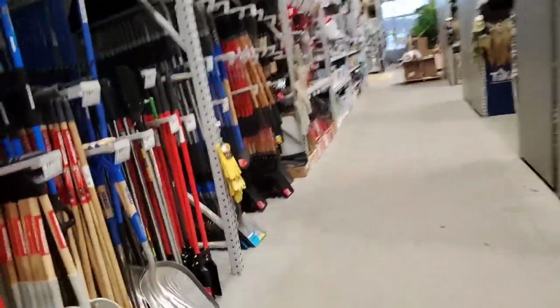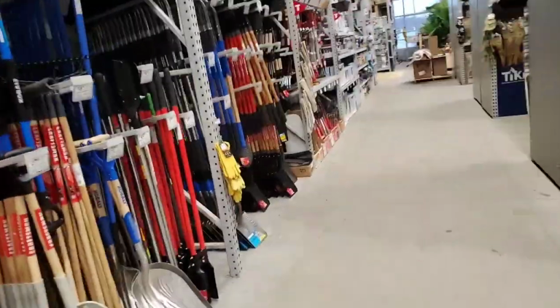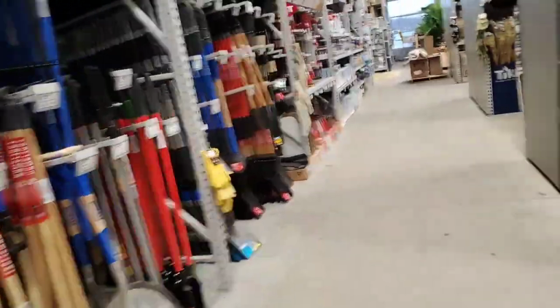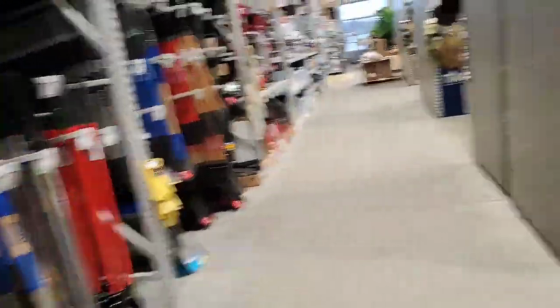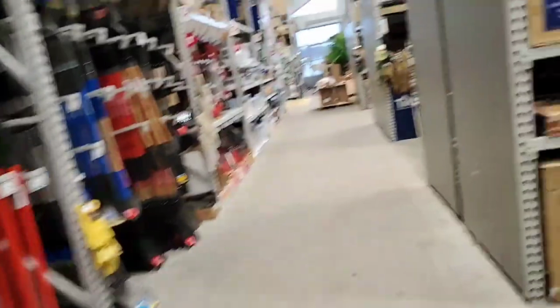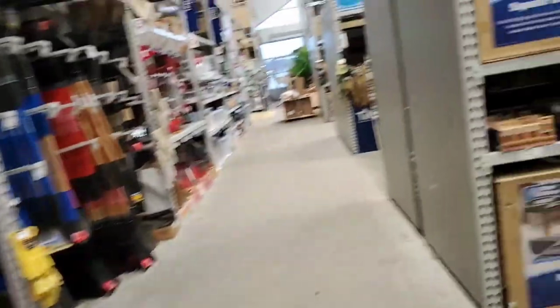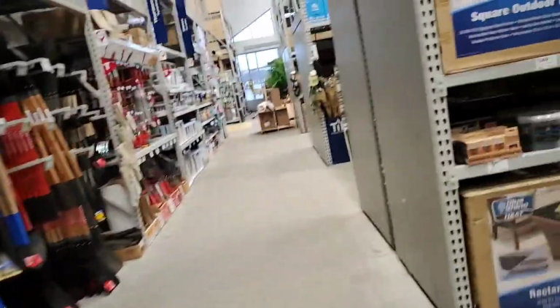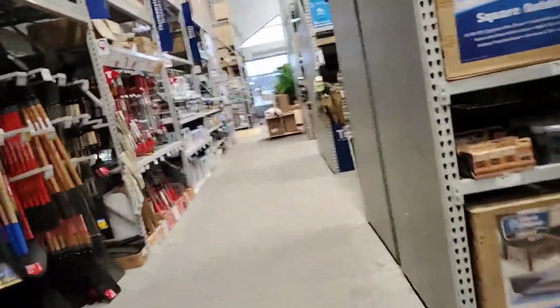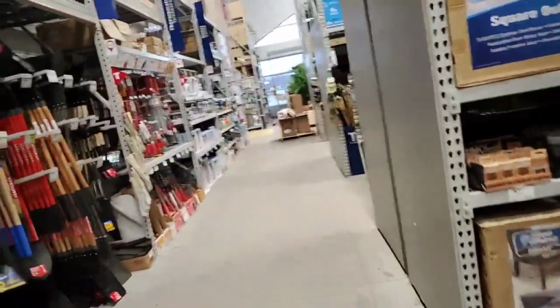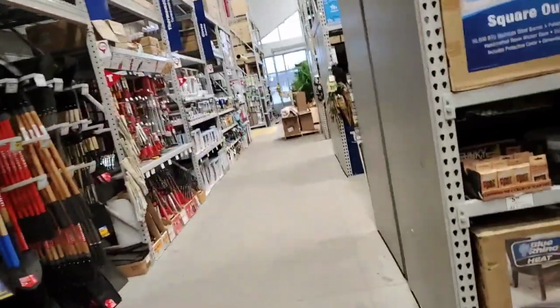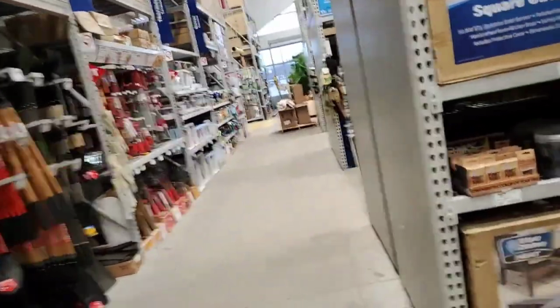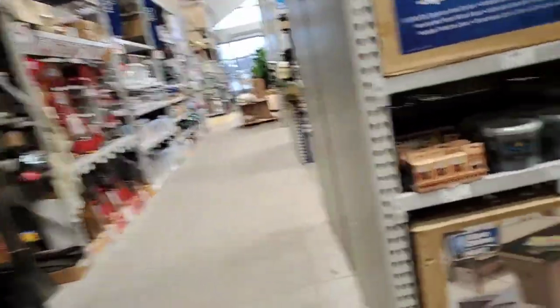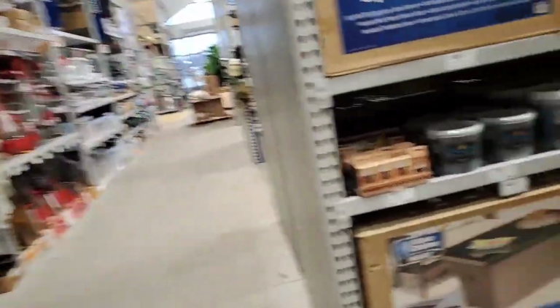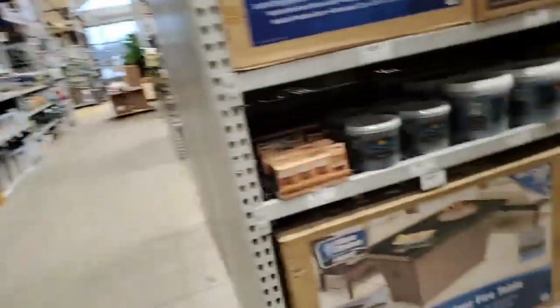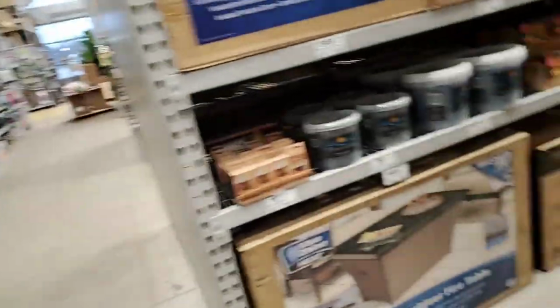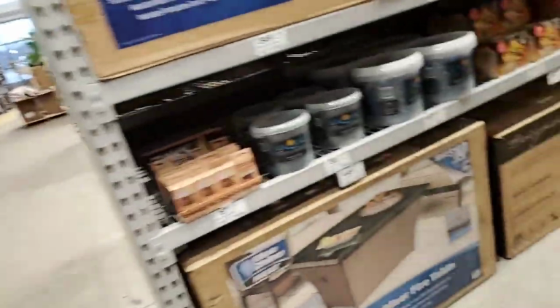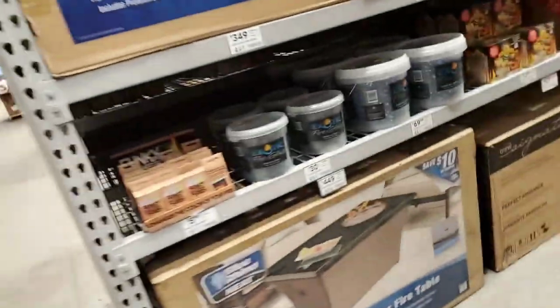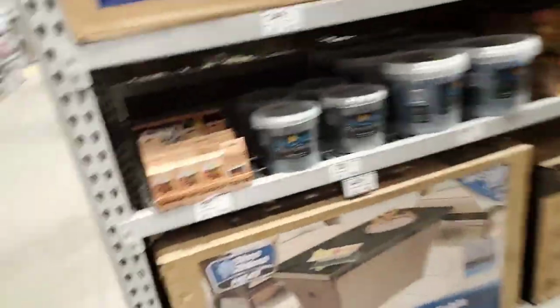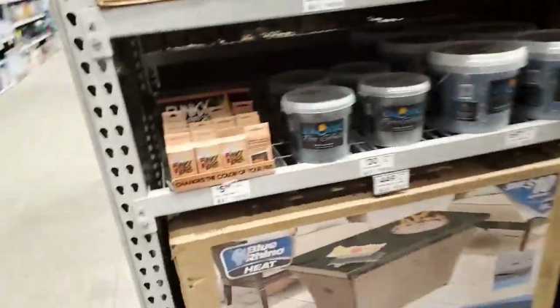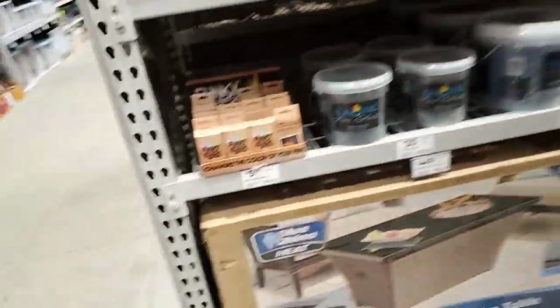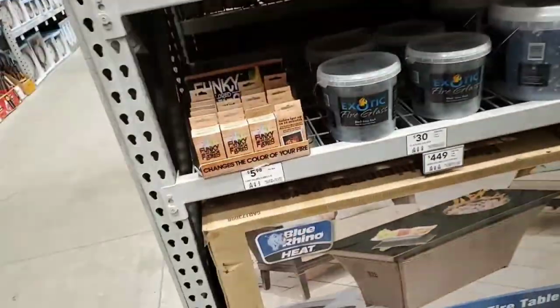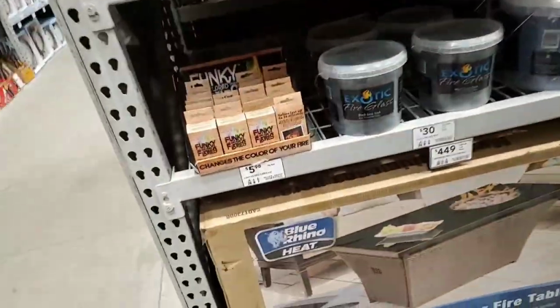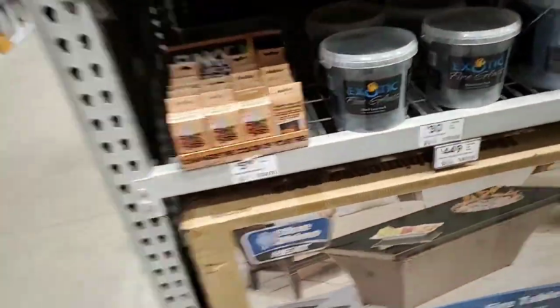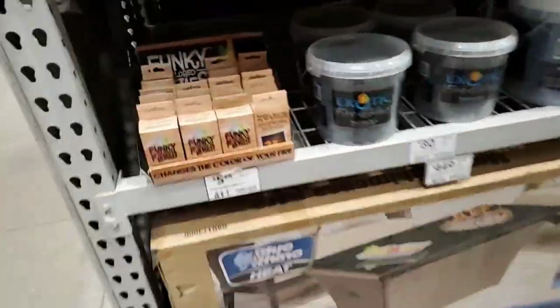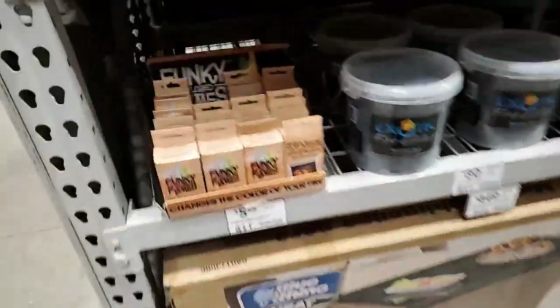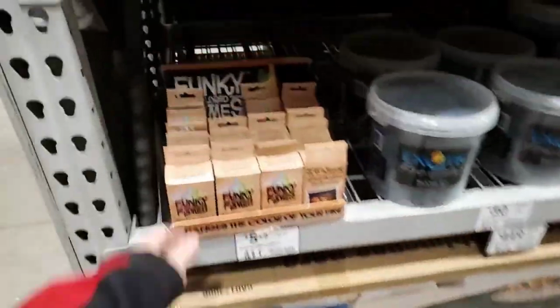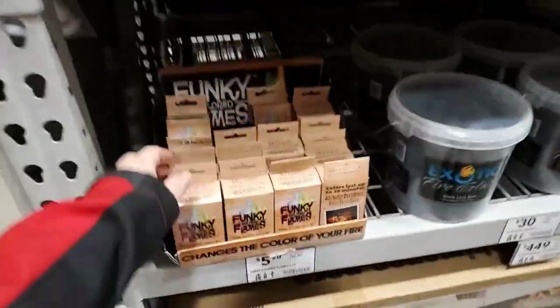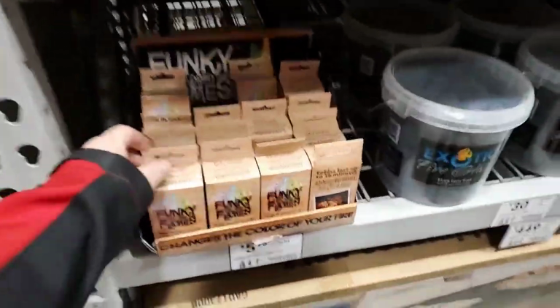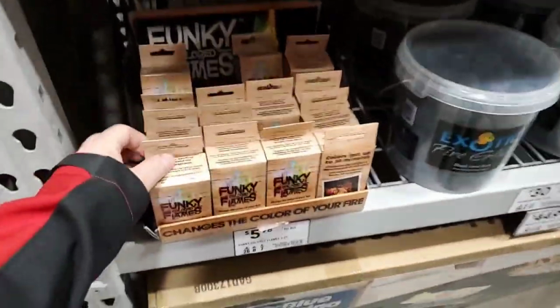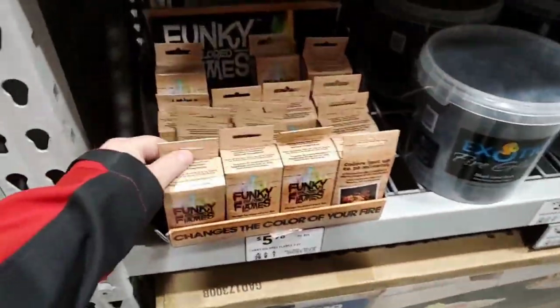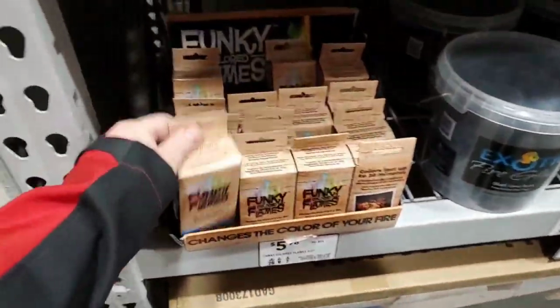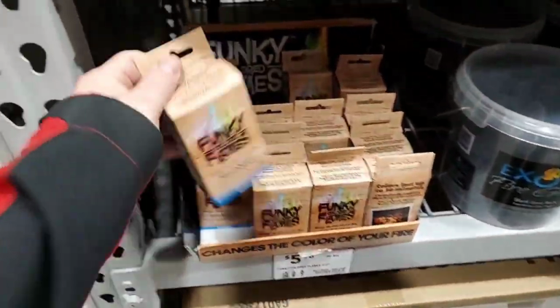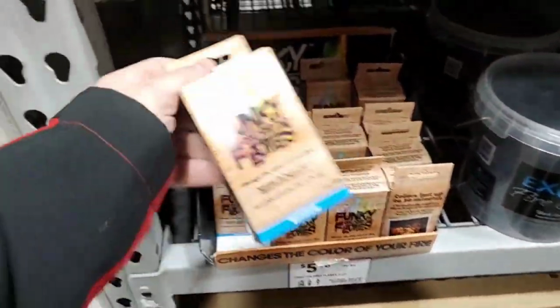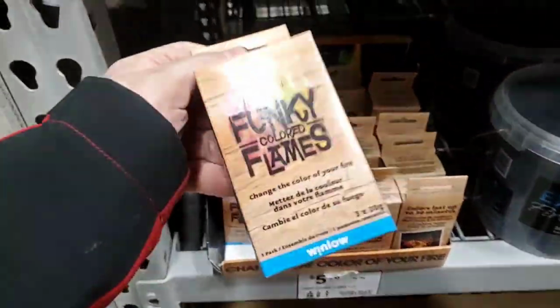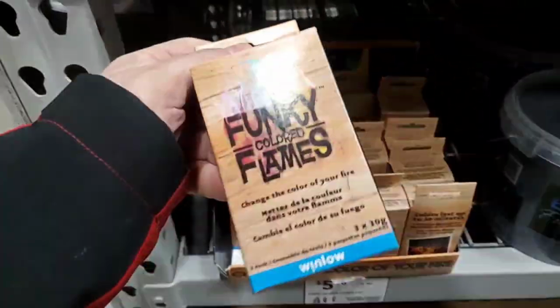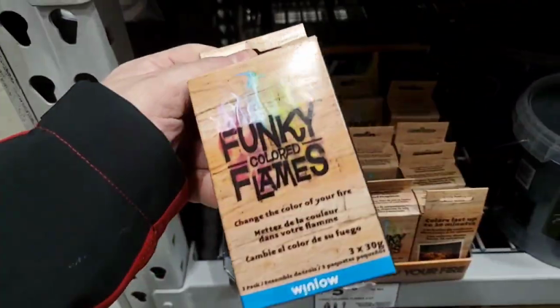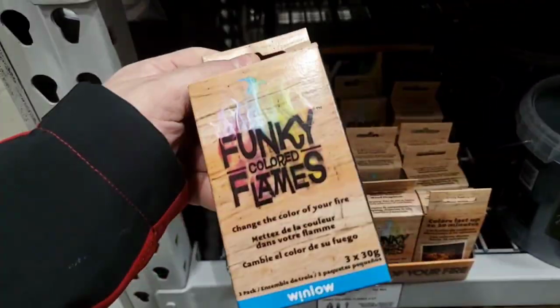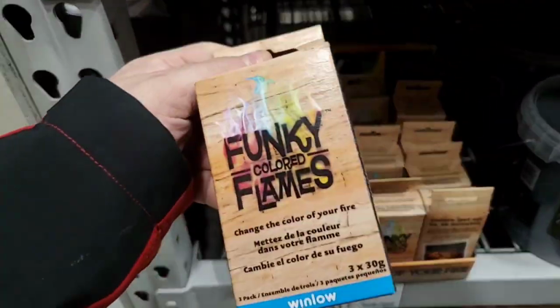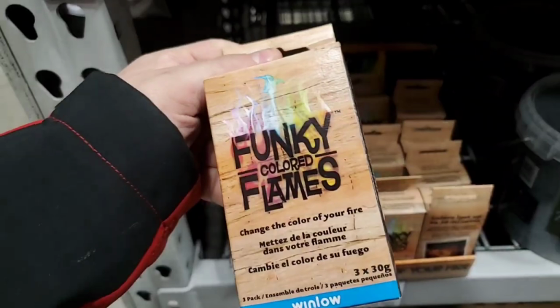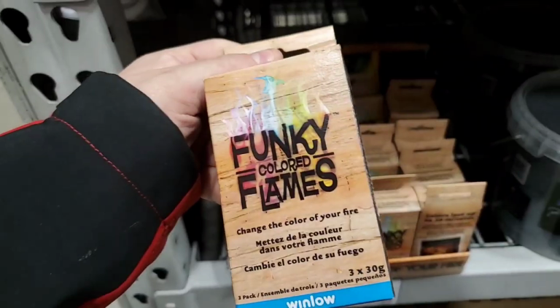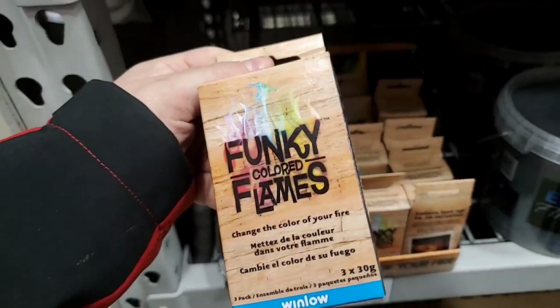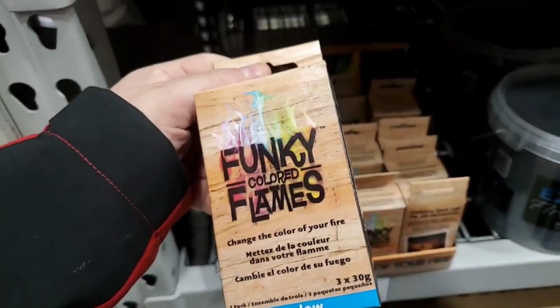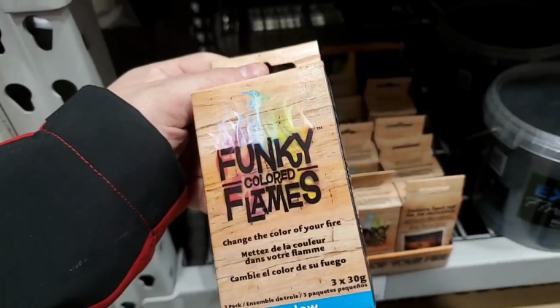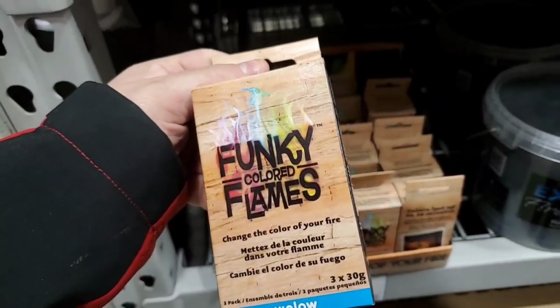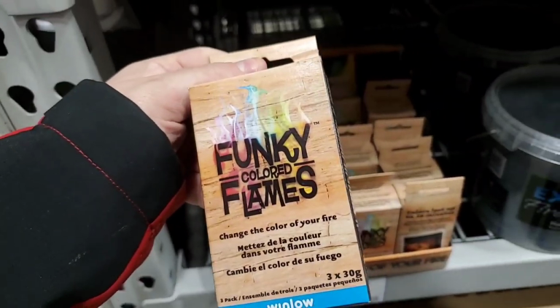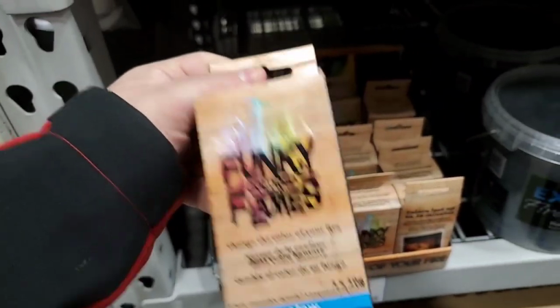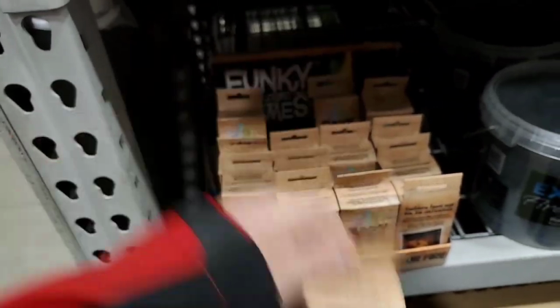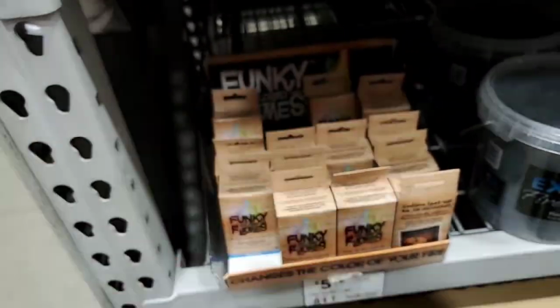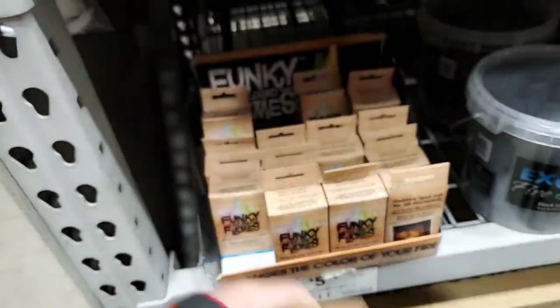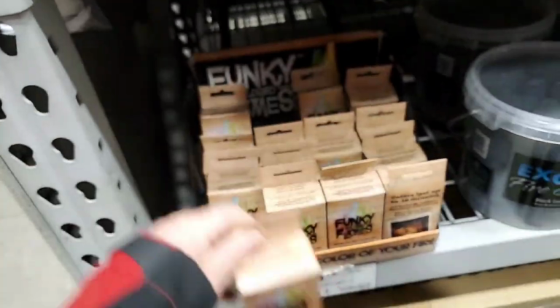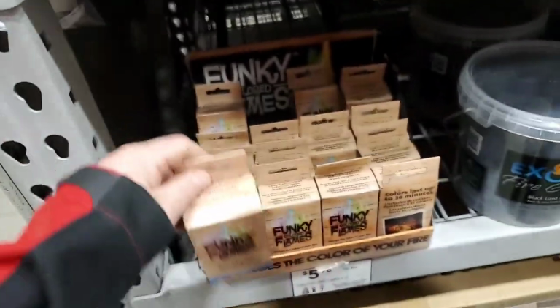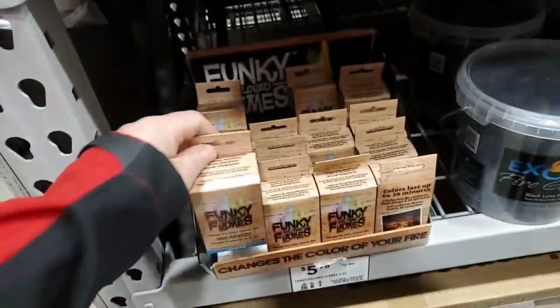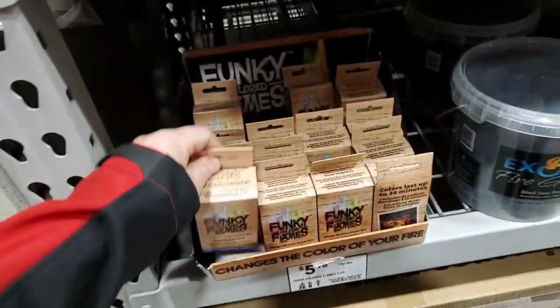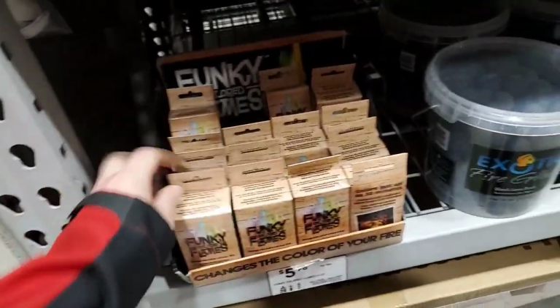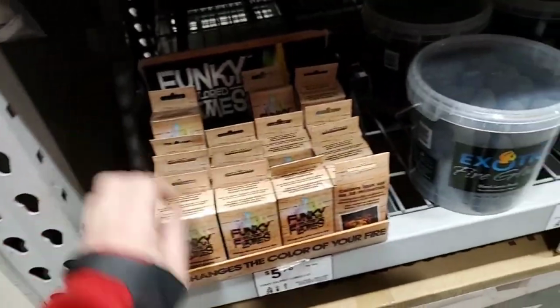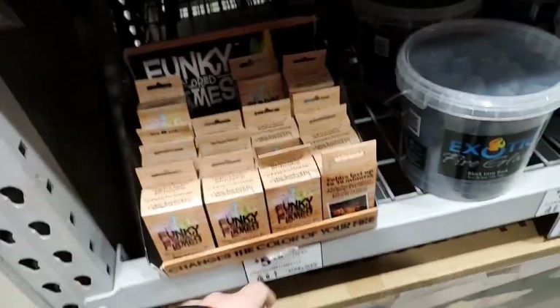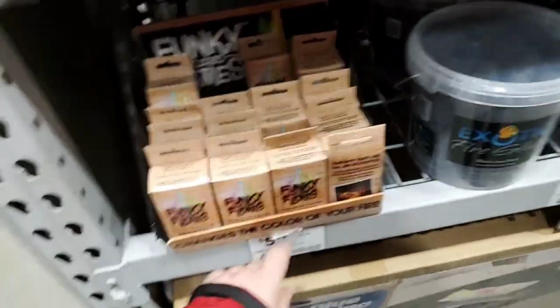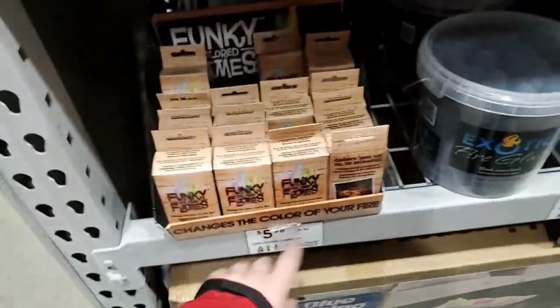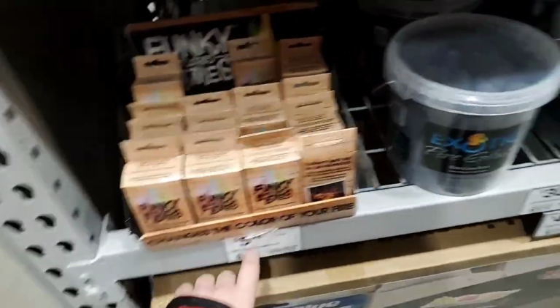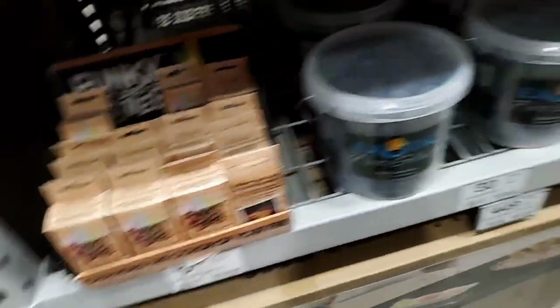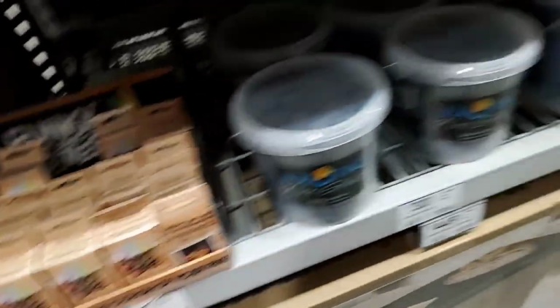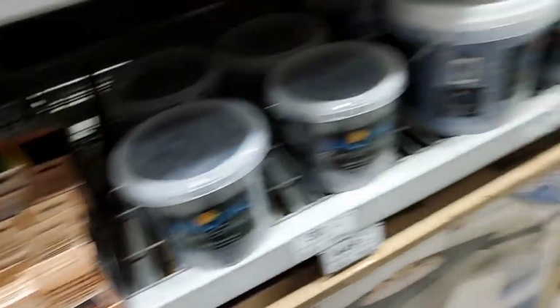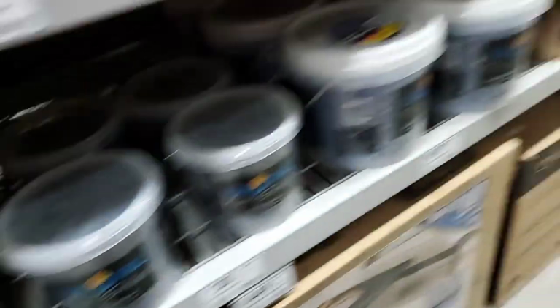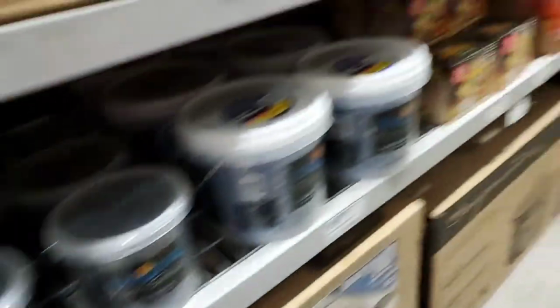Let's go see the tools. Make some funky color flames — $5.98.